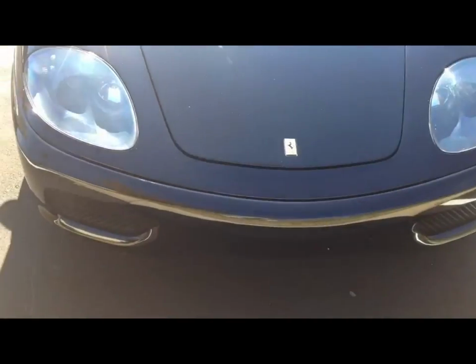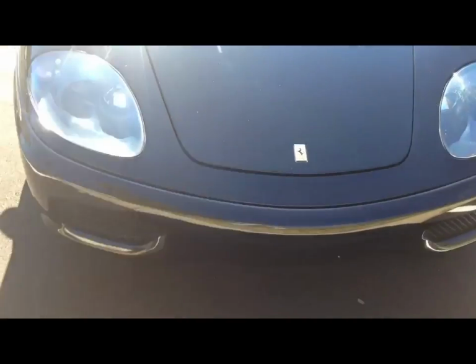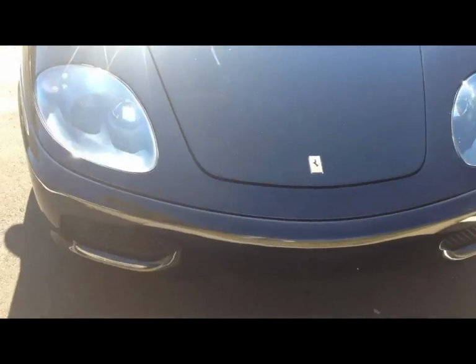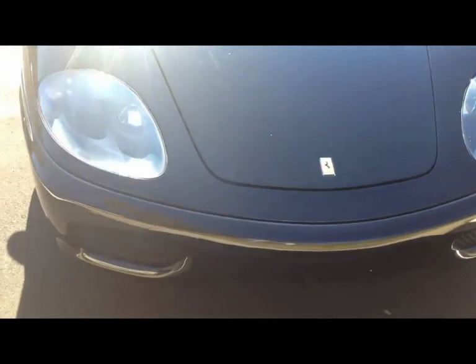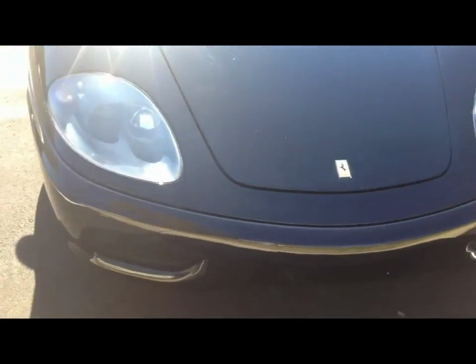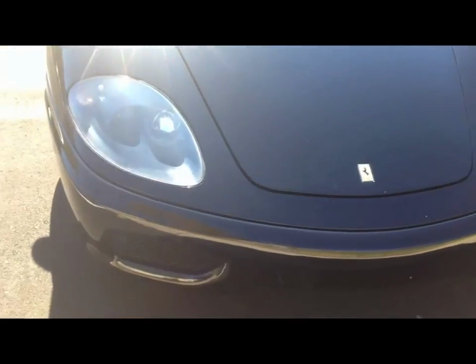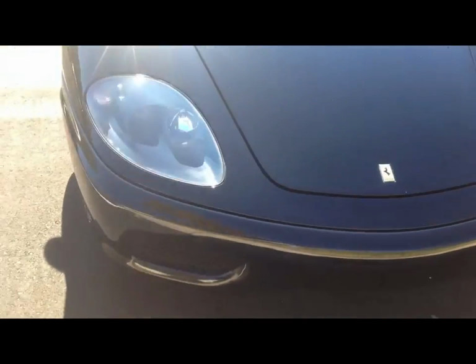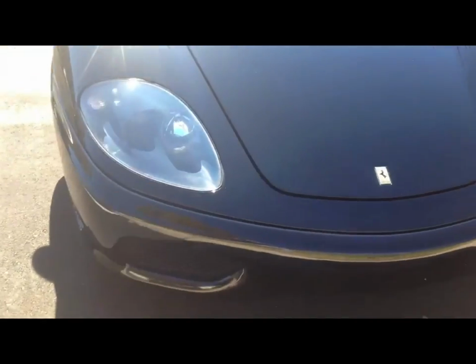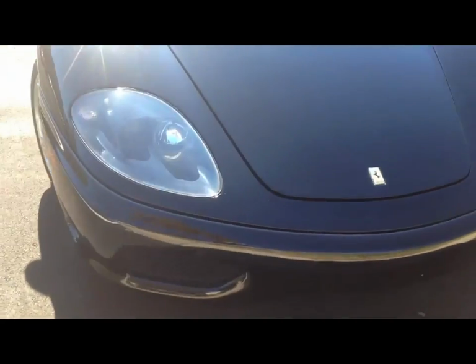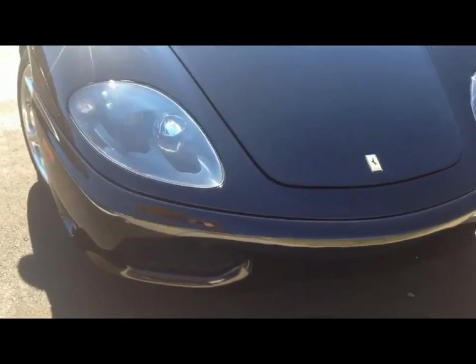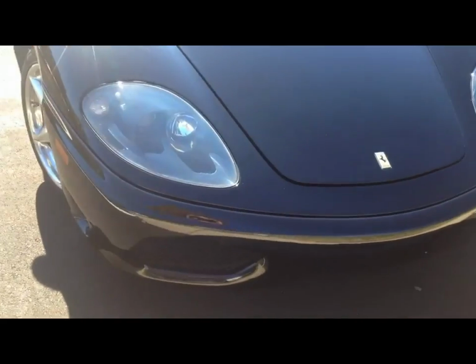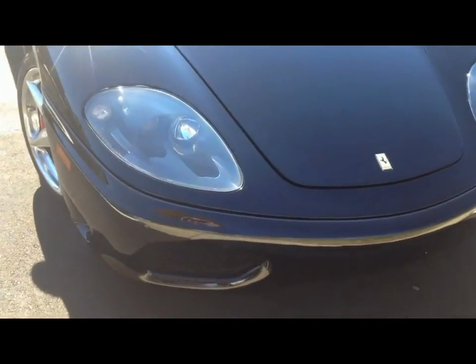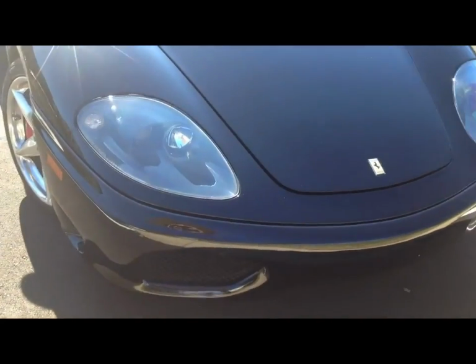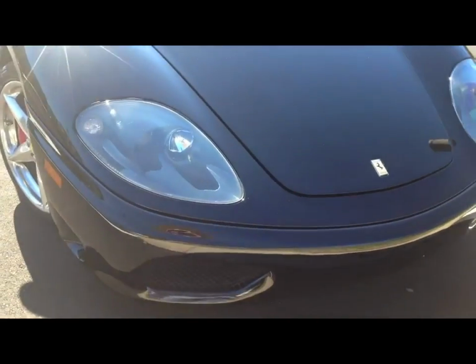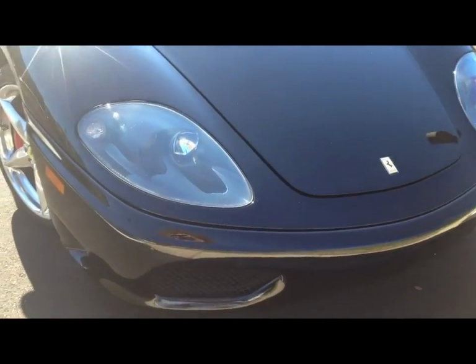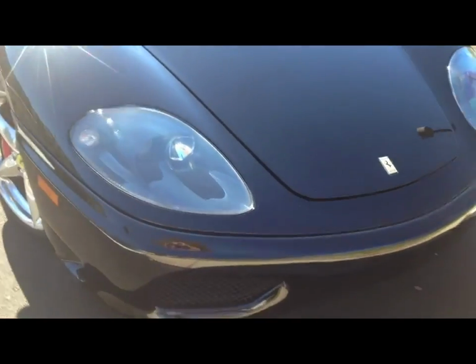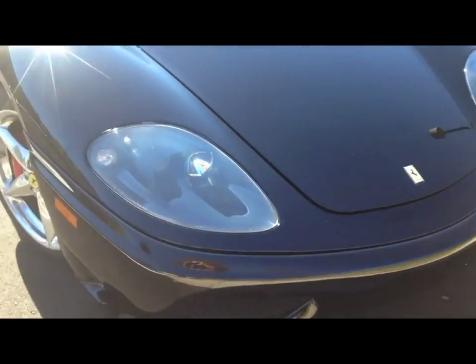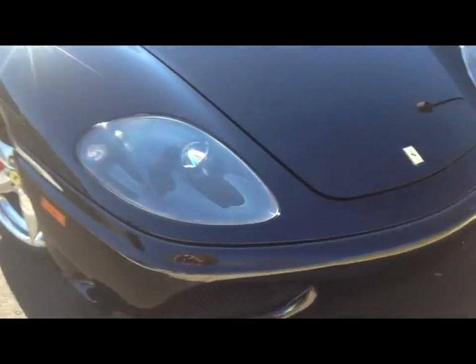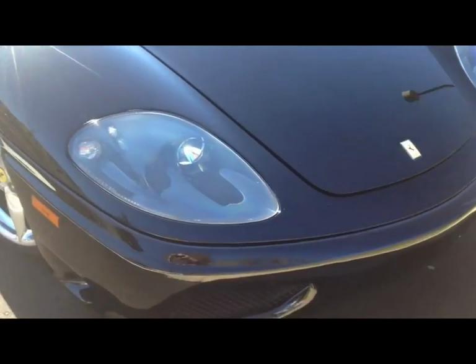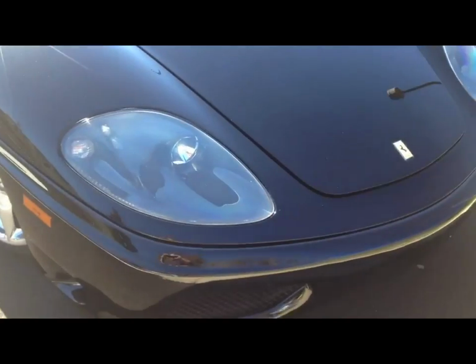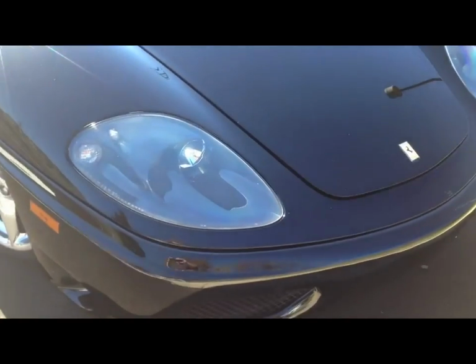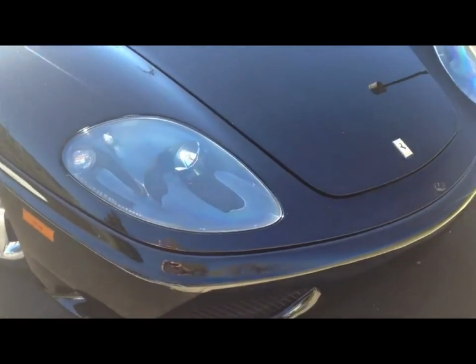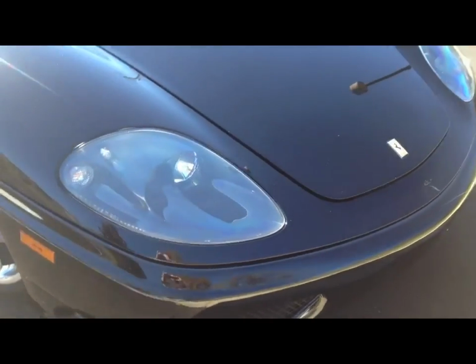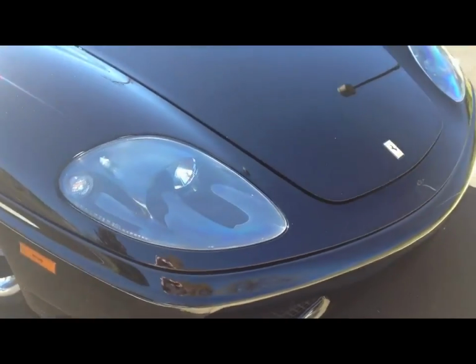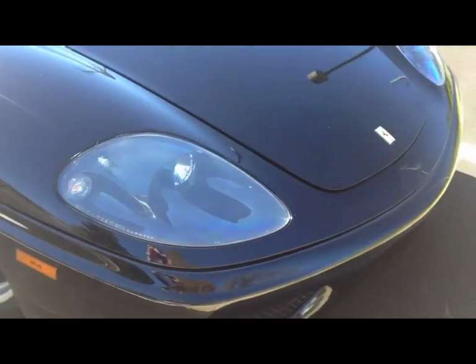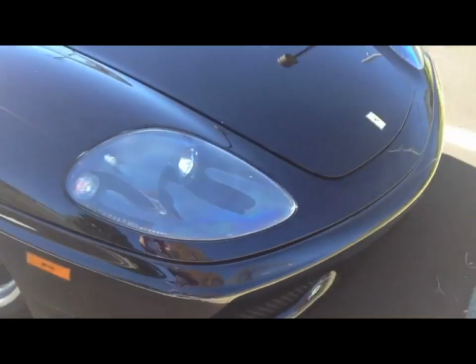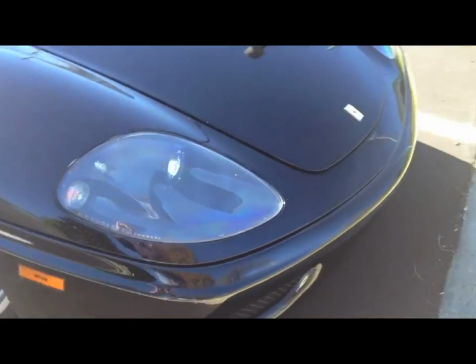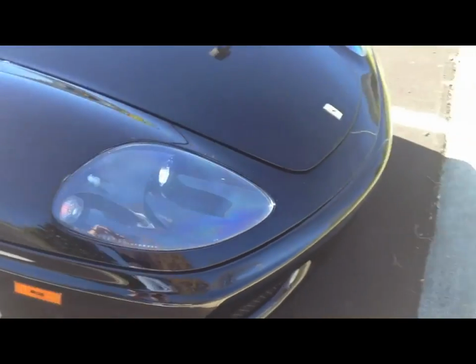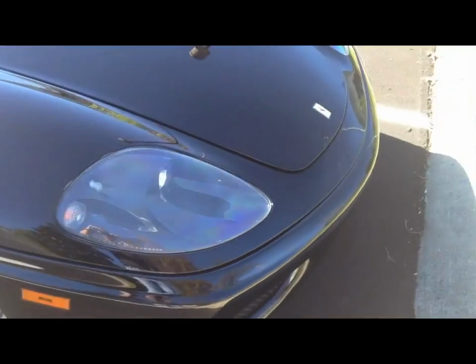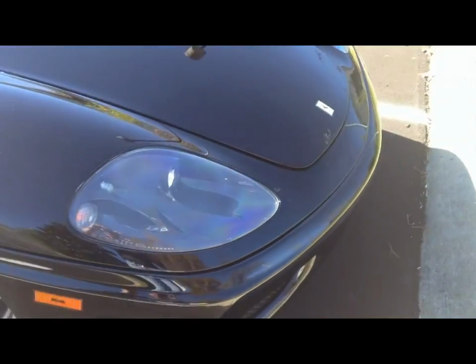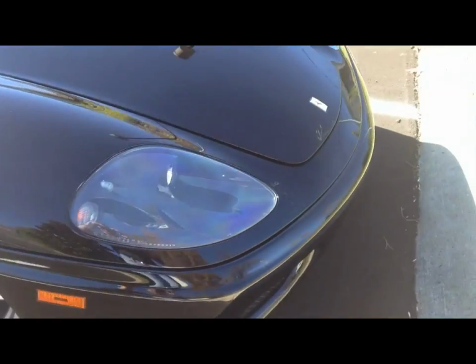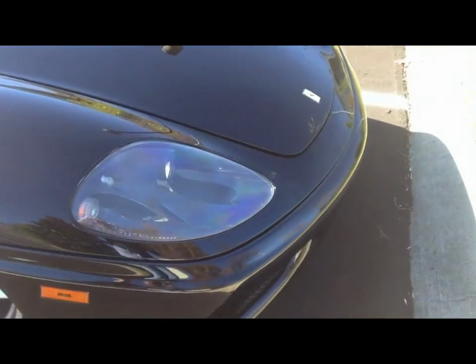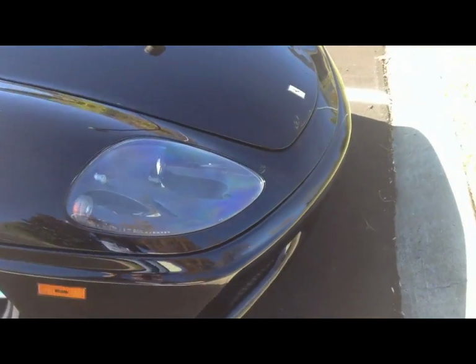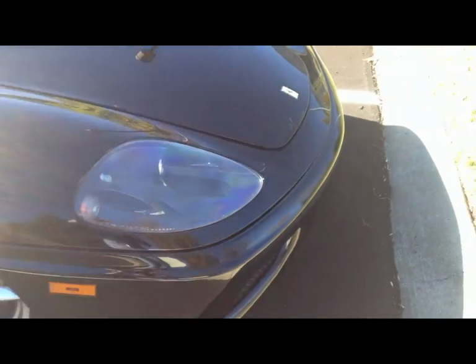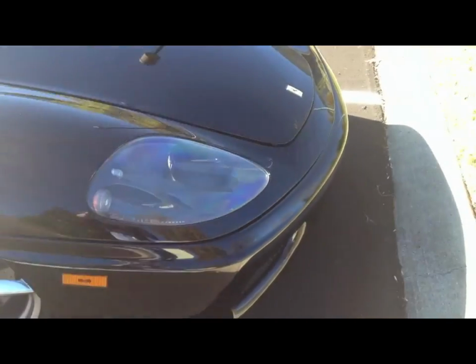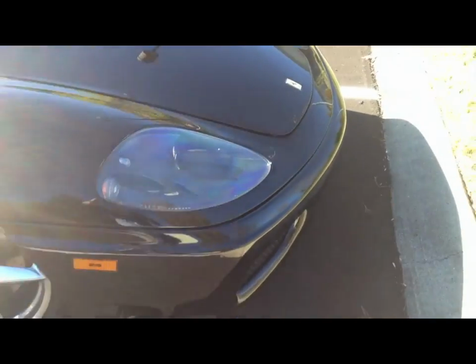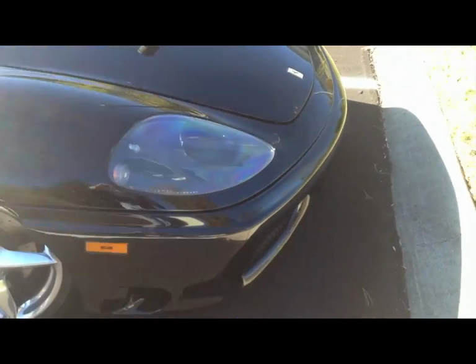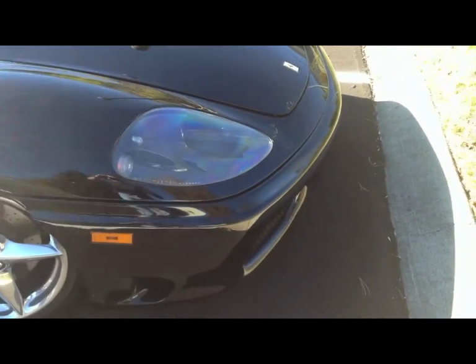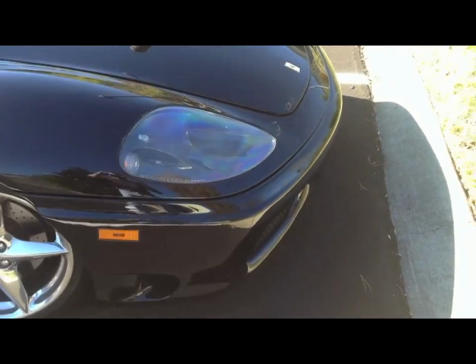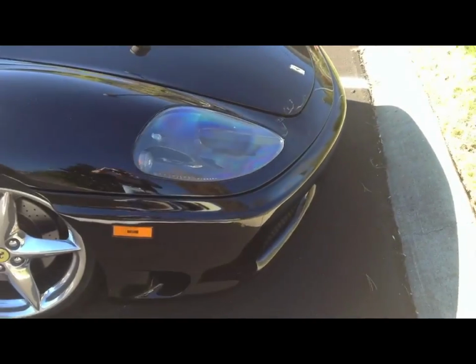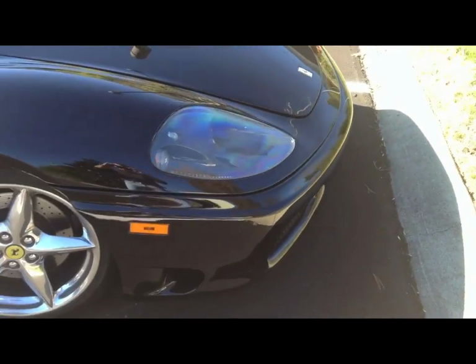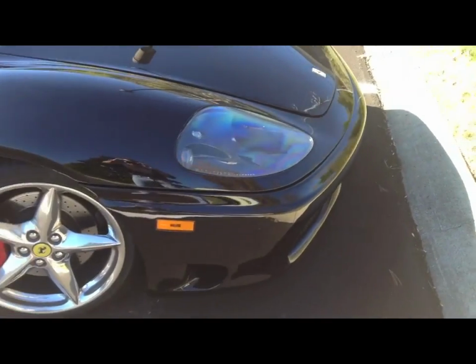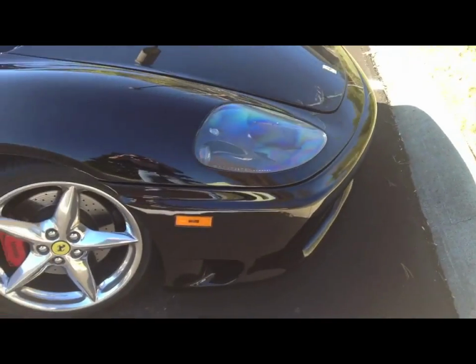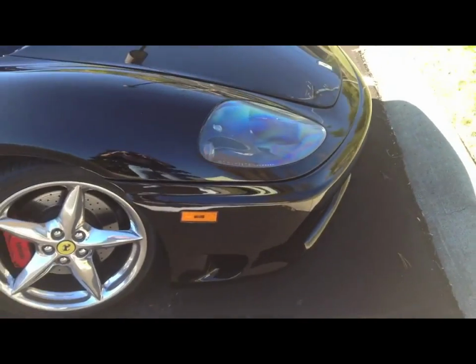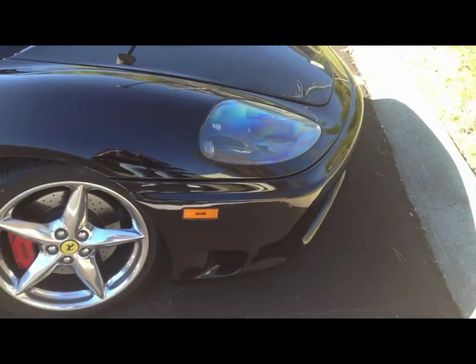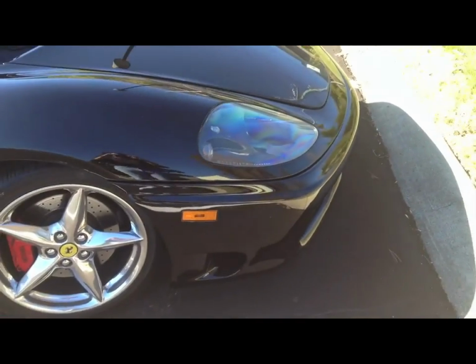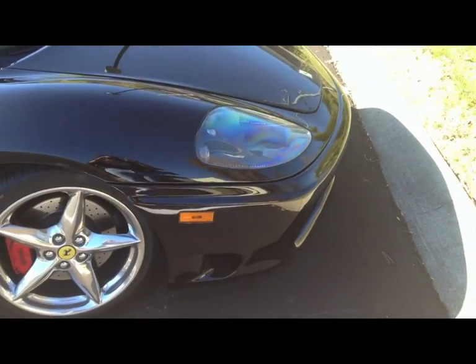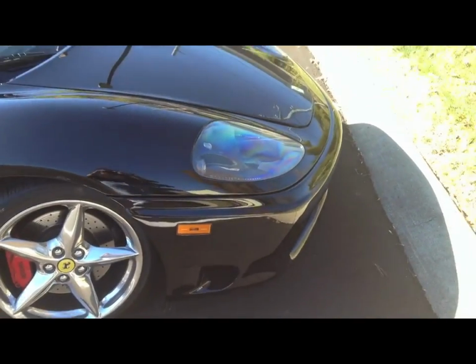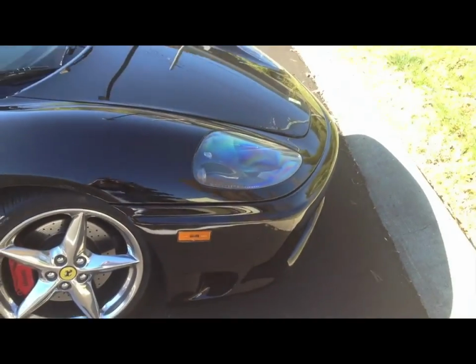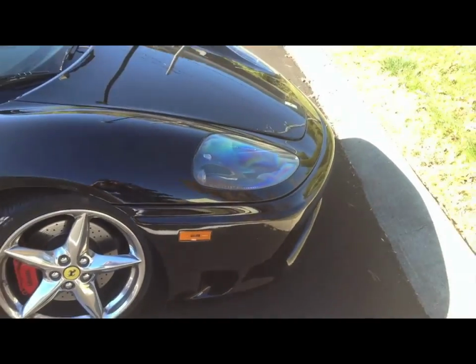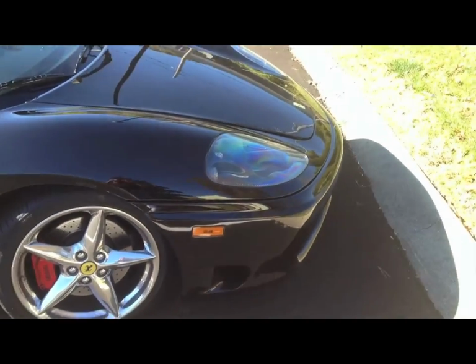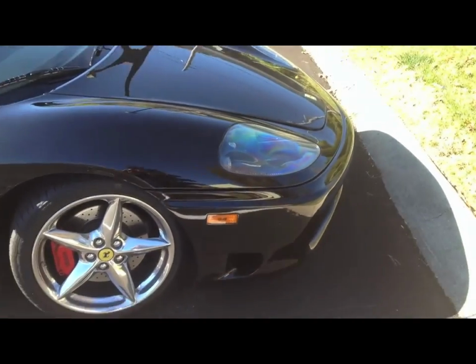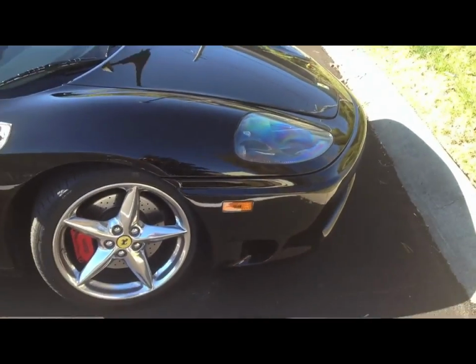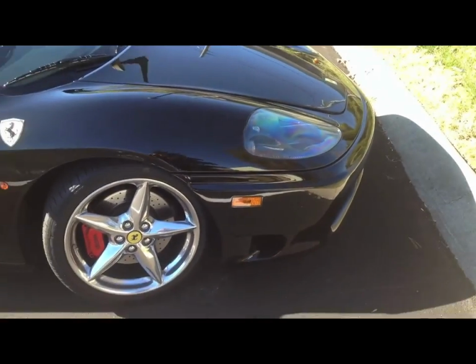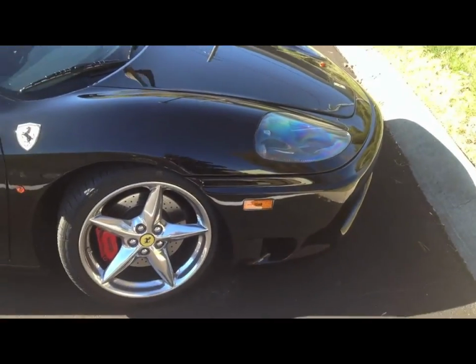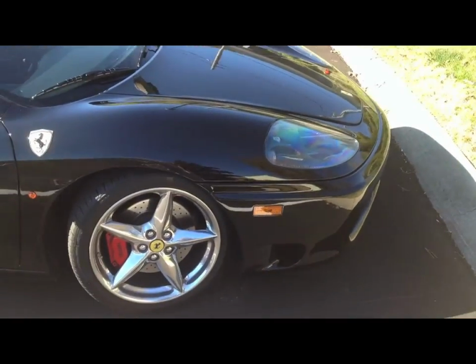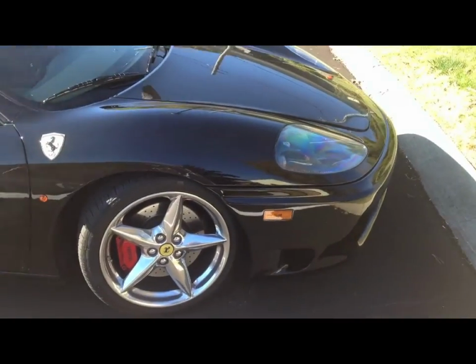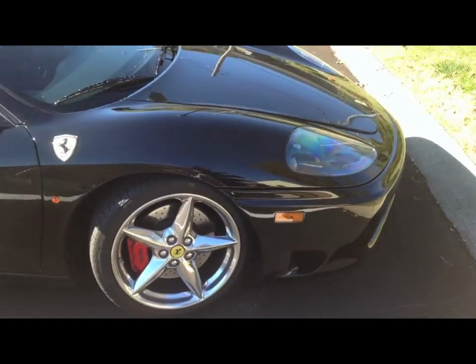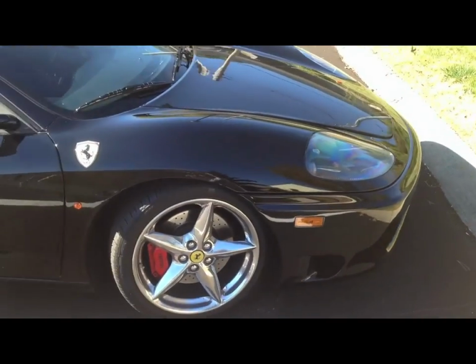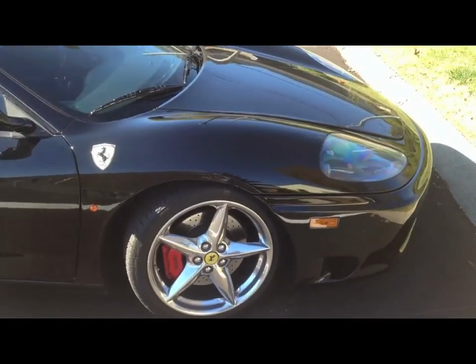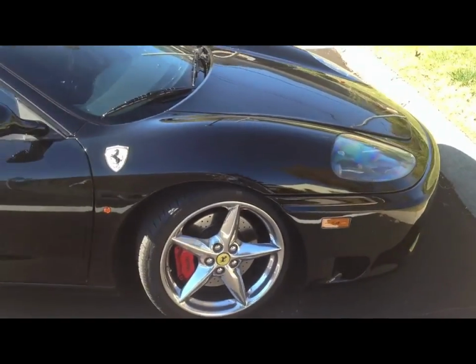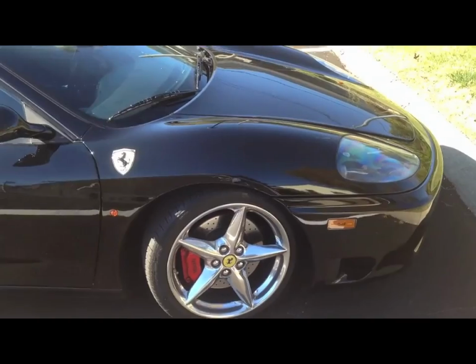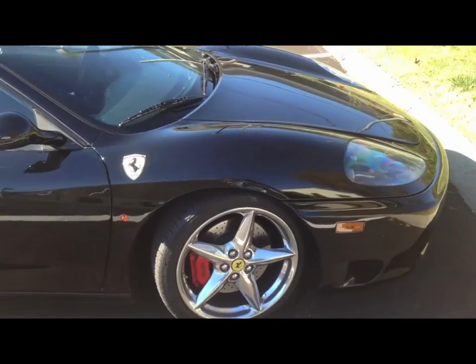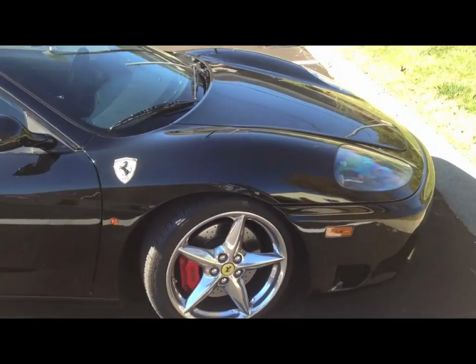It is a California car. We bought this out of California. It's also titled in Texas. It's never seen the north. You can tell it's in good shape.